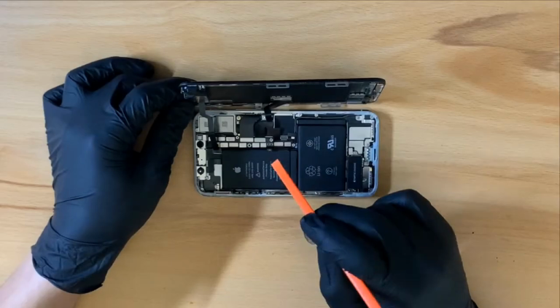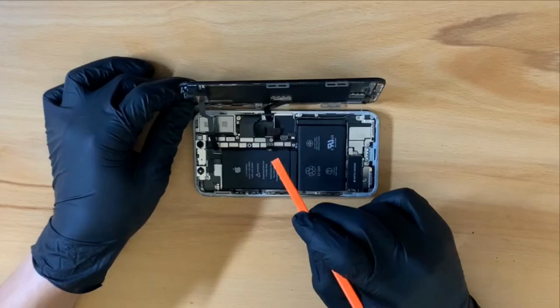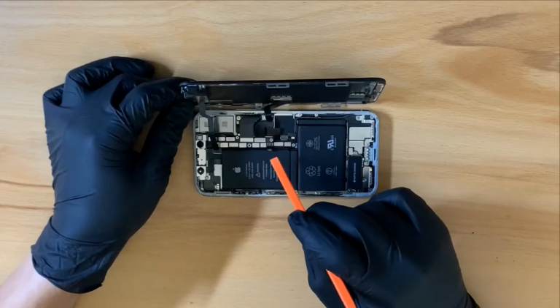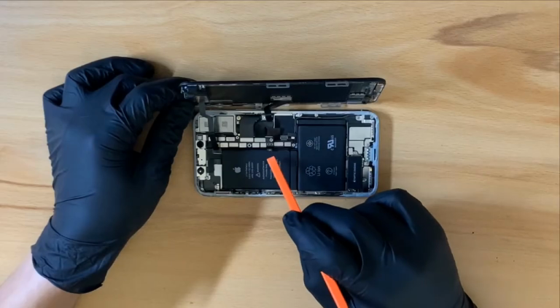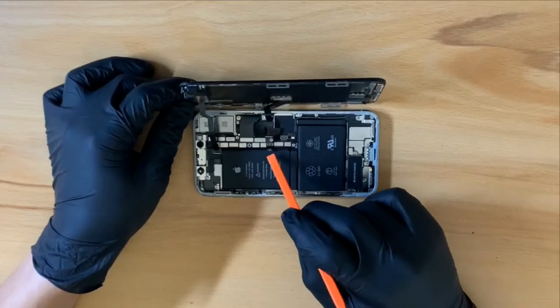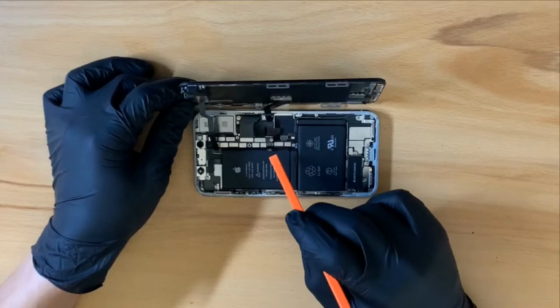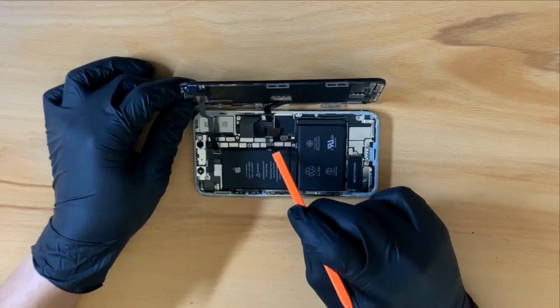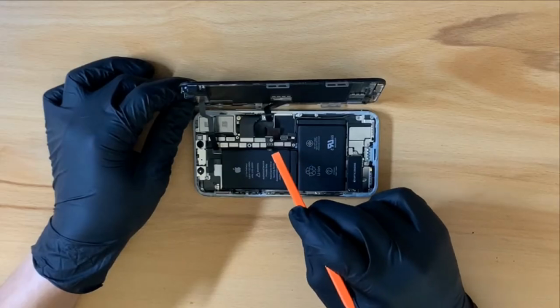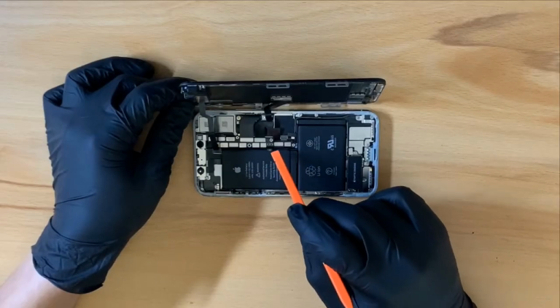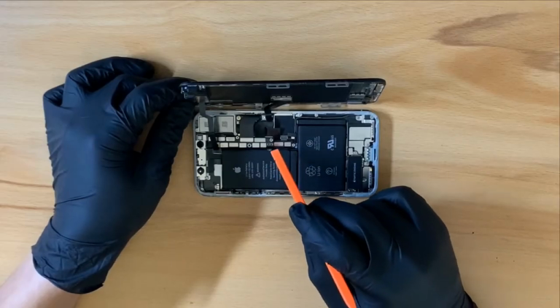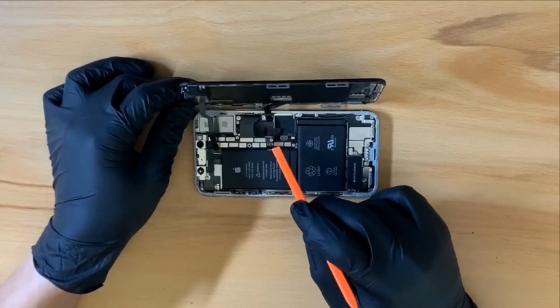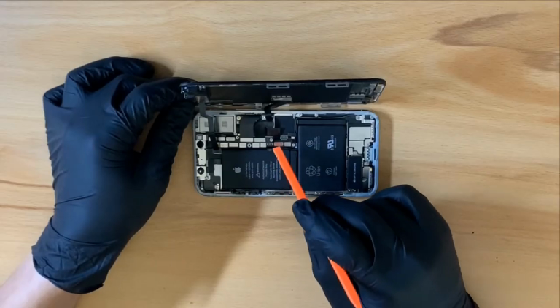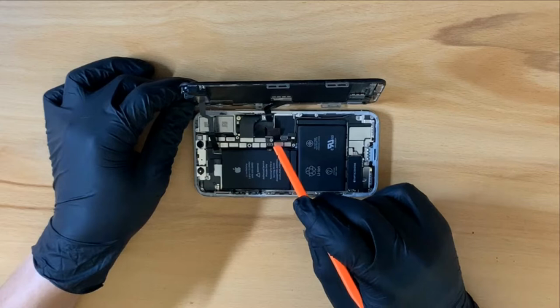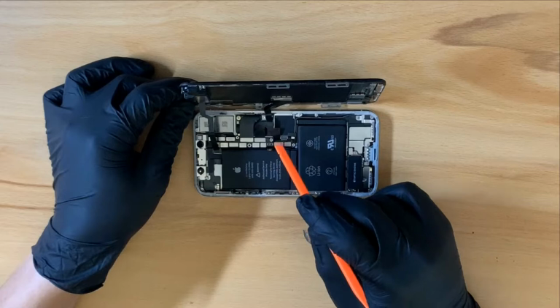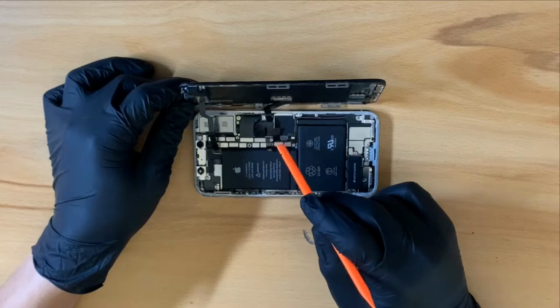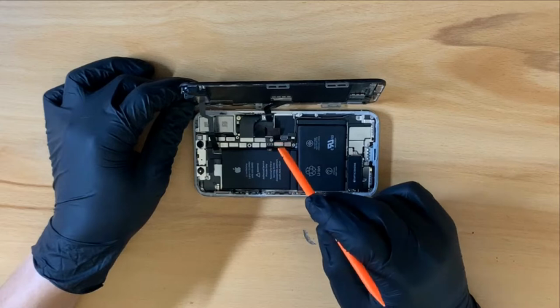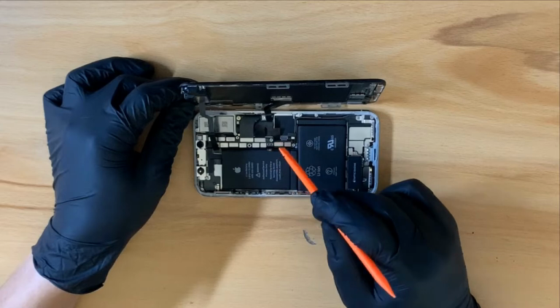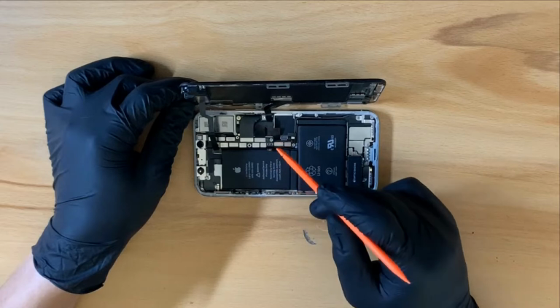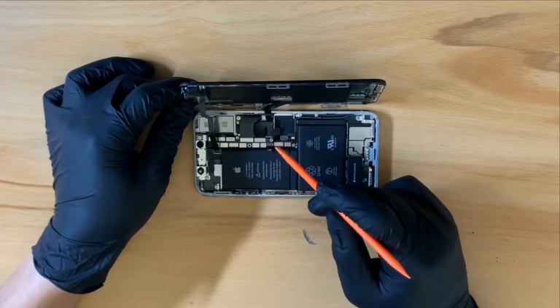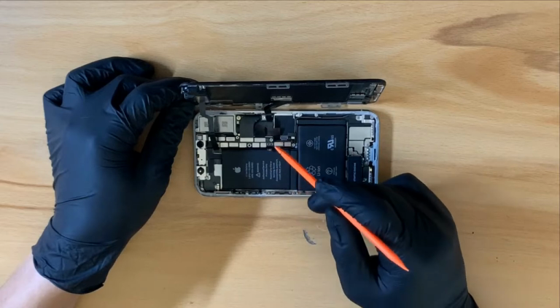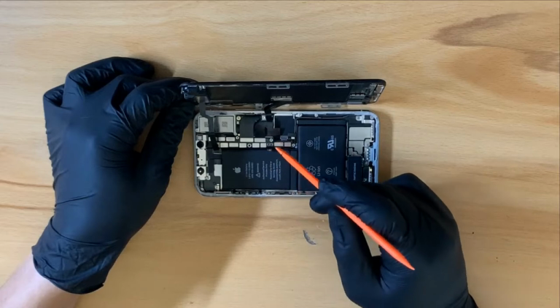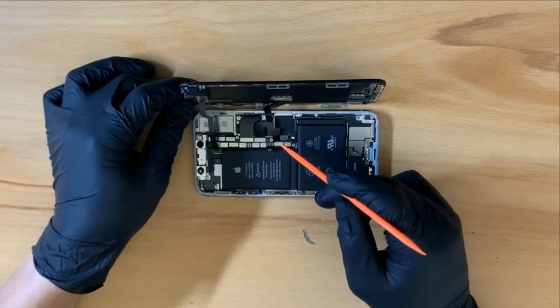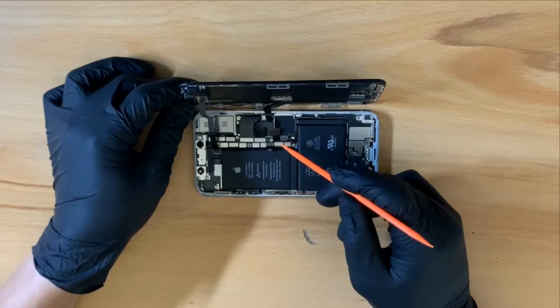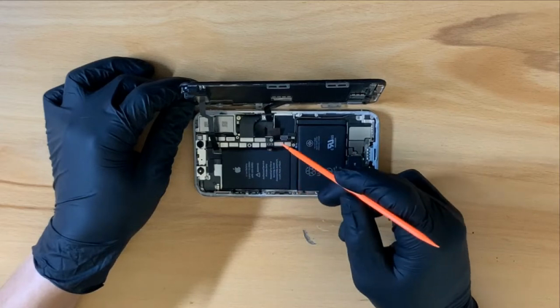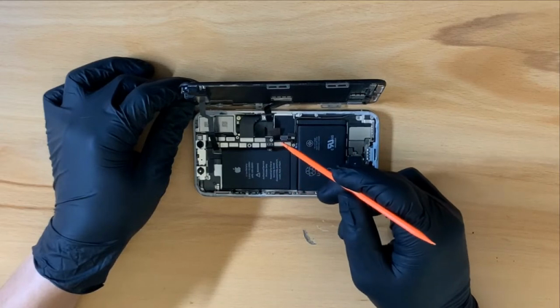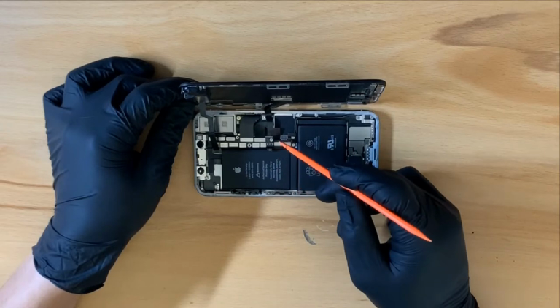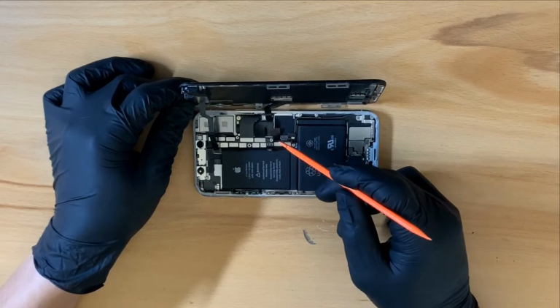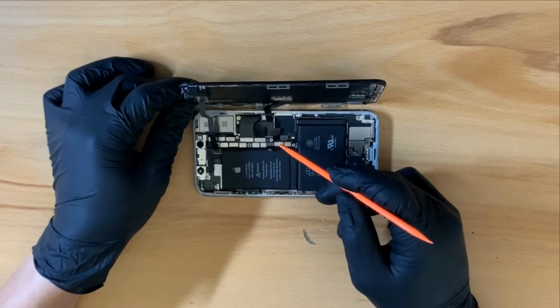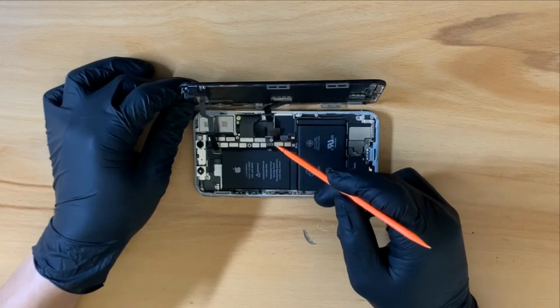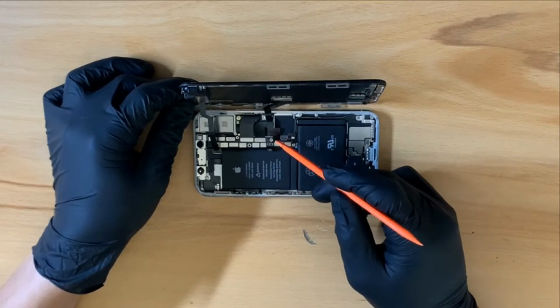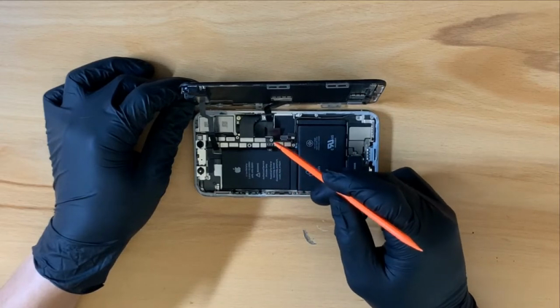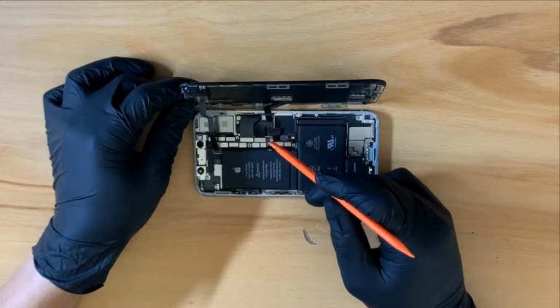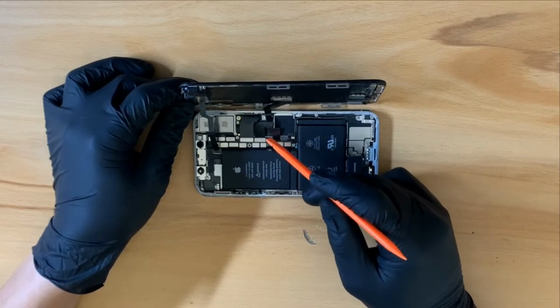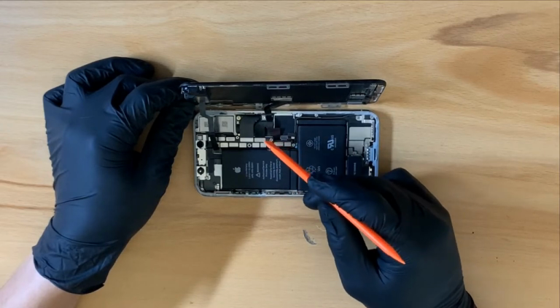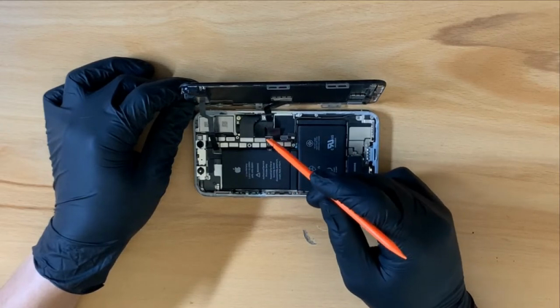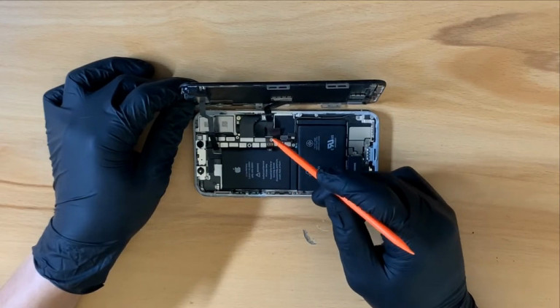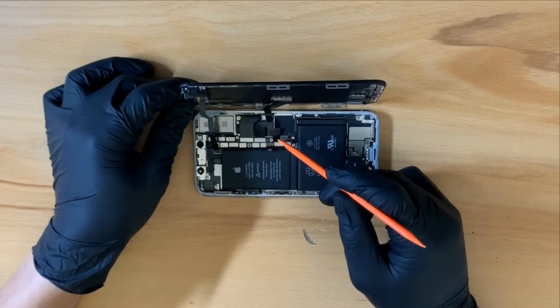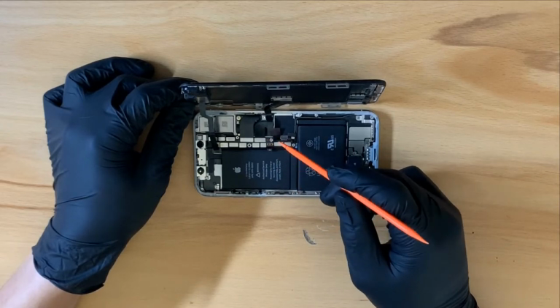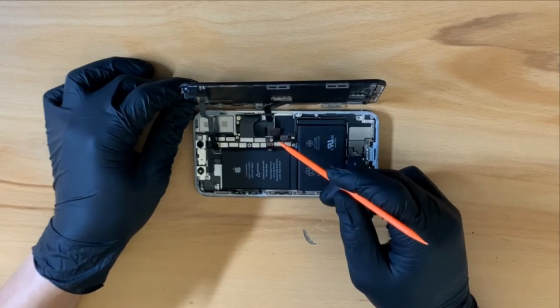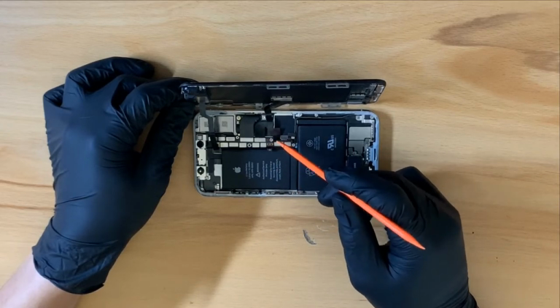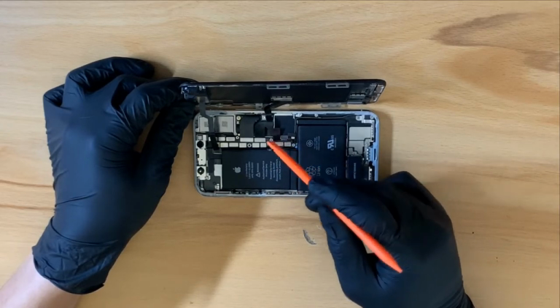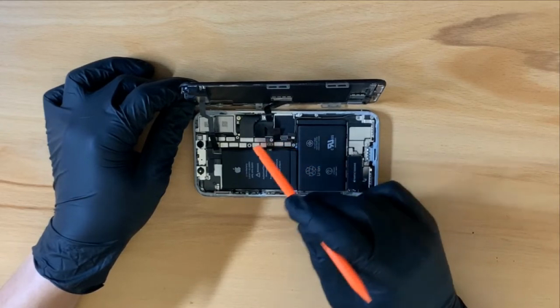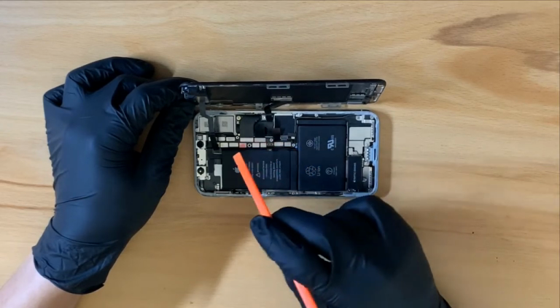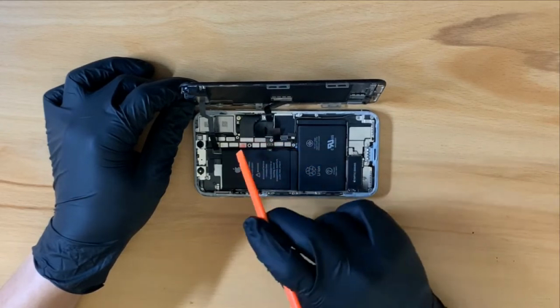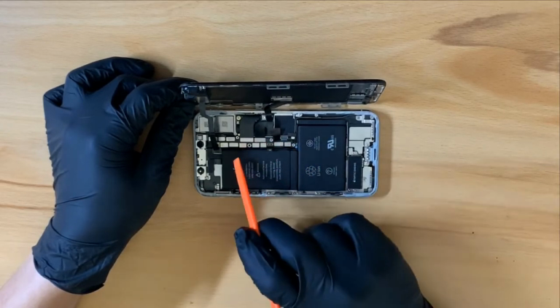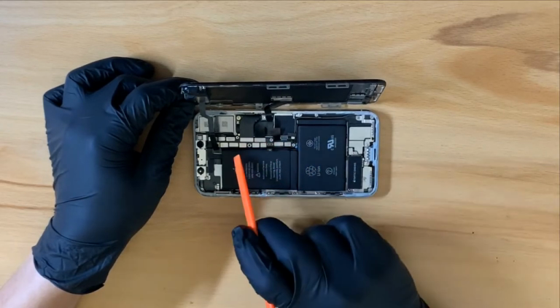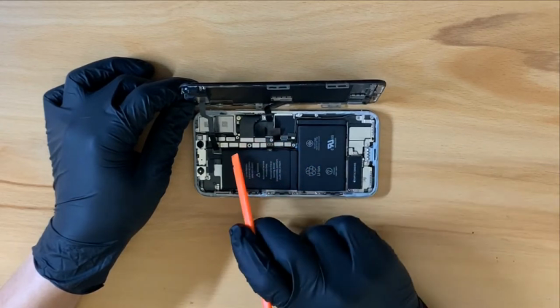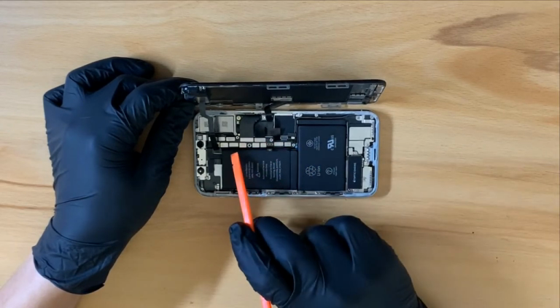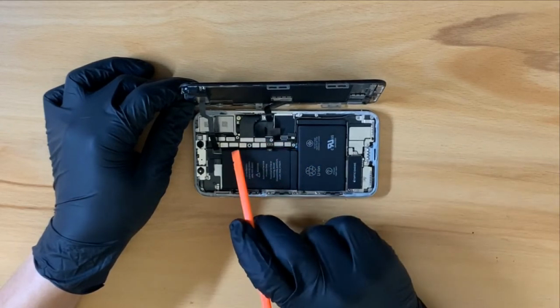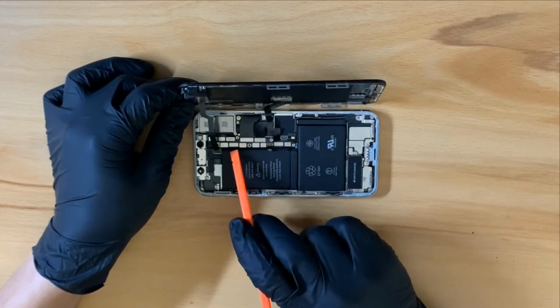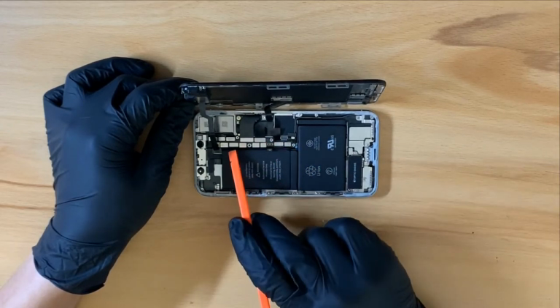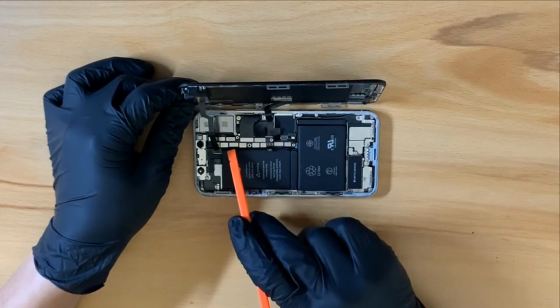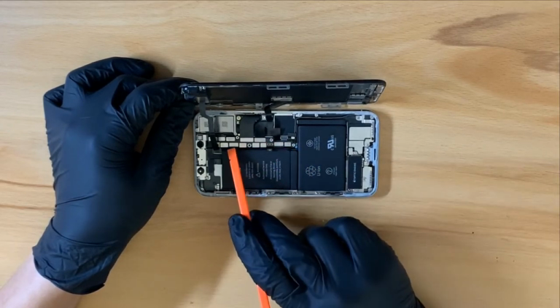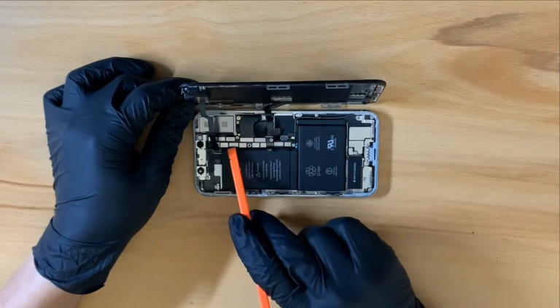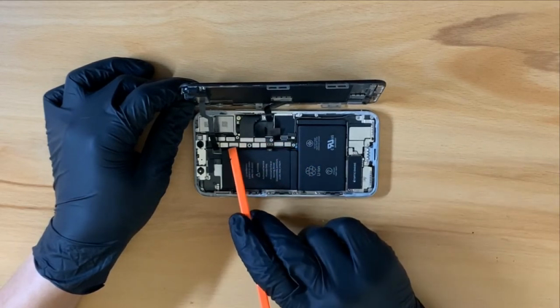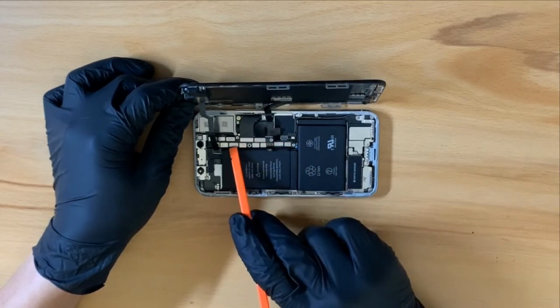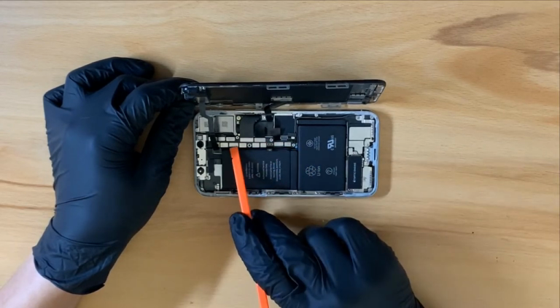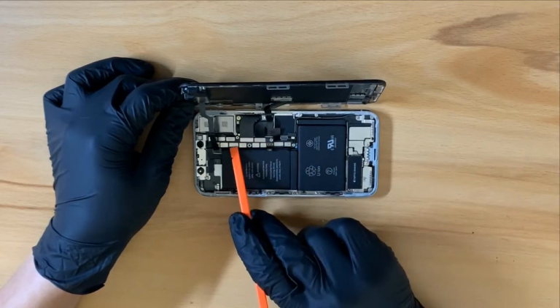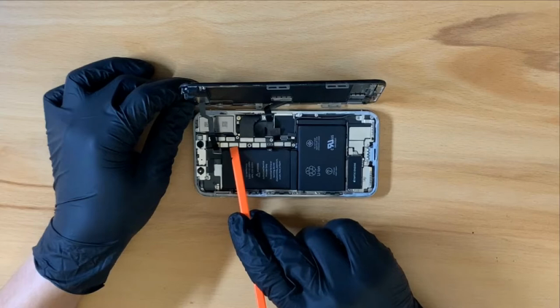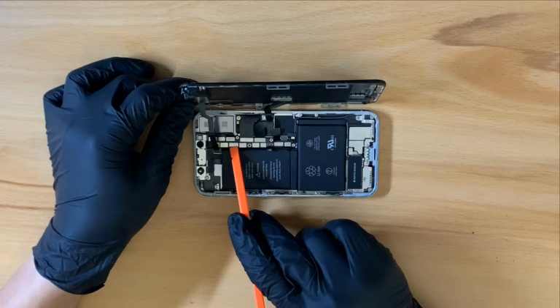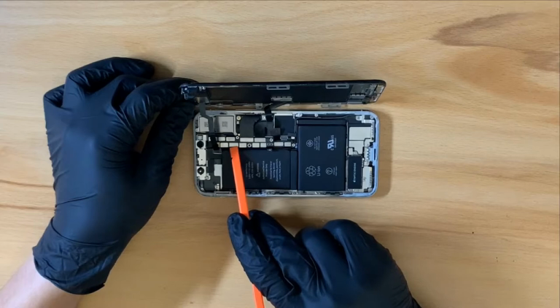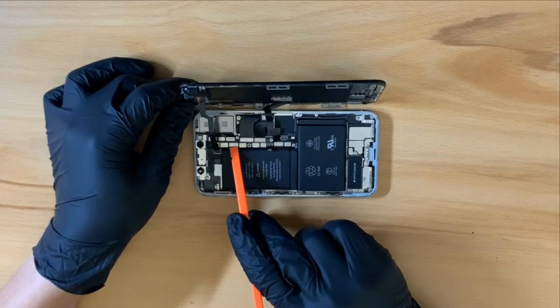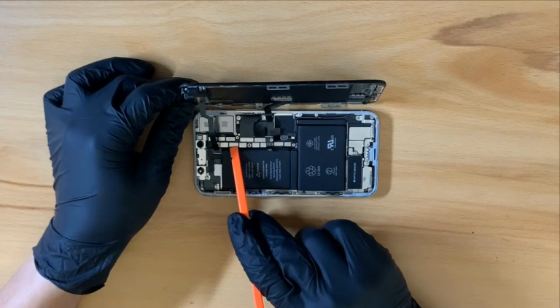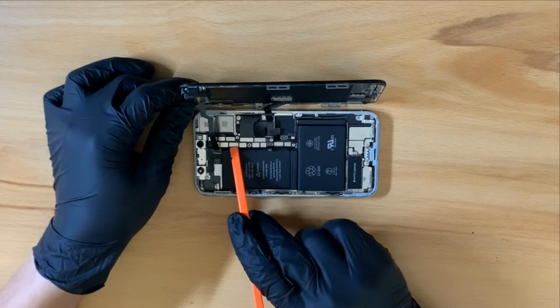Now that the battery is disconnected, I can remove the two screen ribbon cables and the one face ID cable right here.